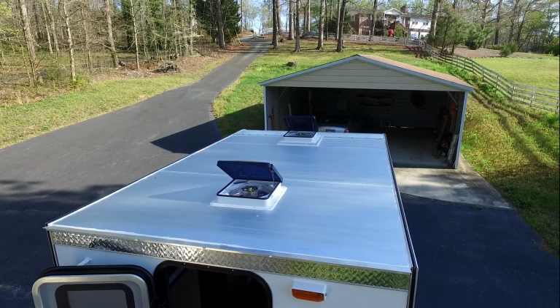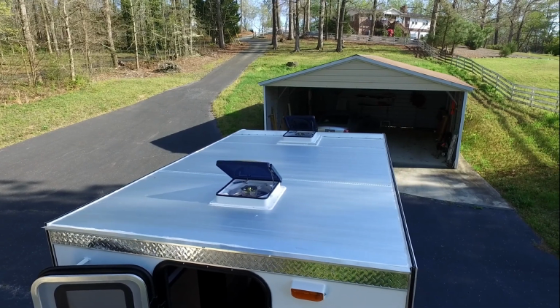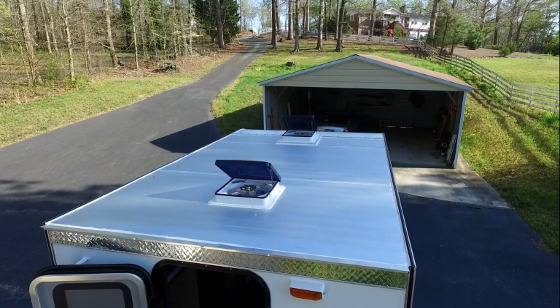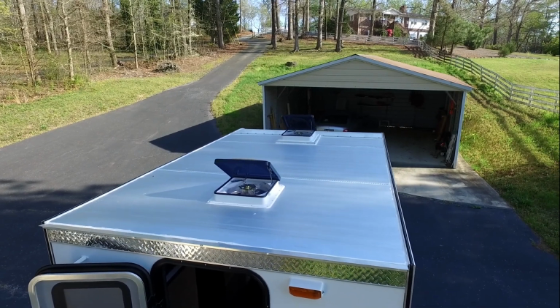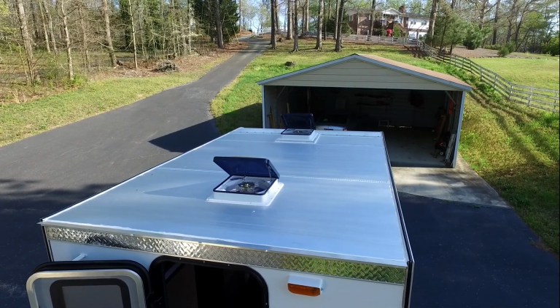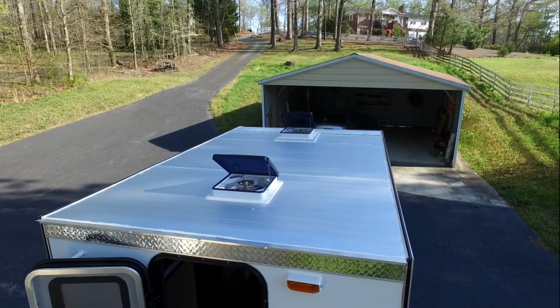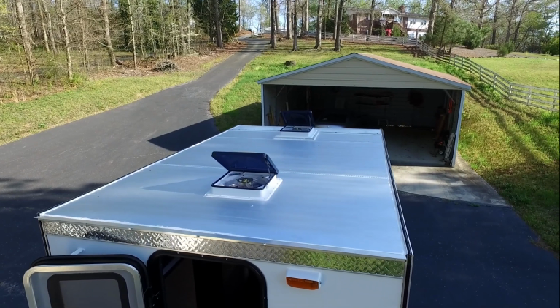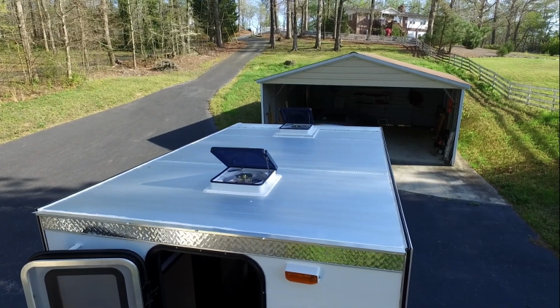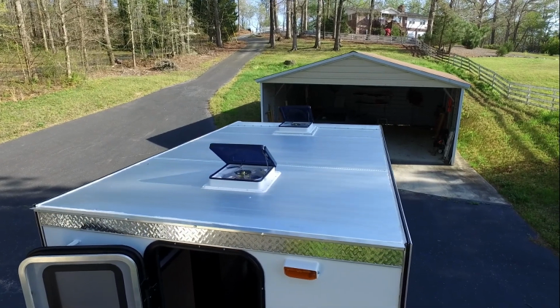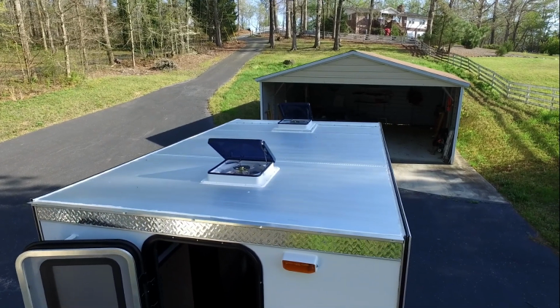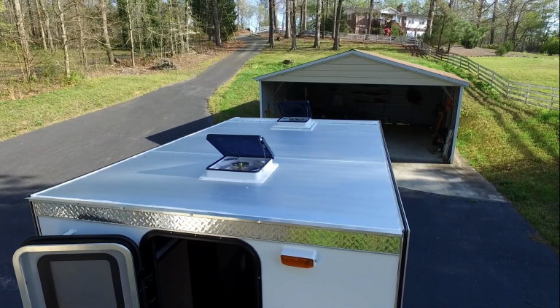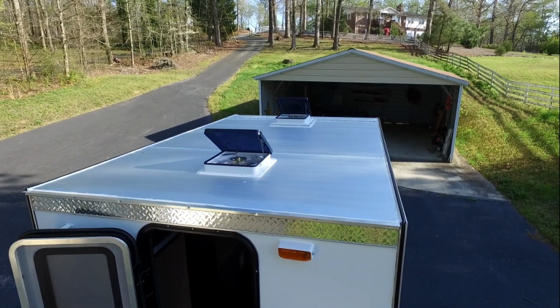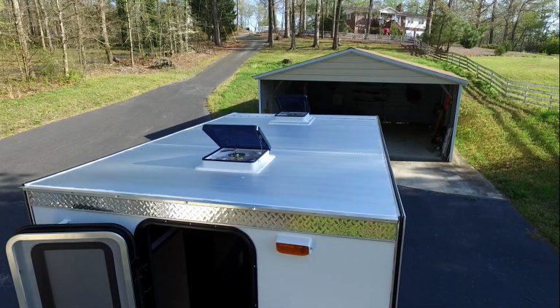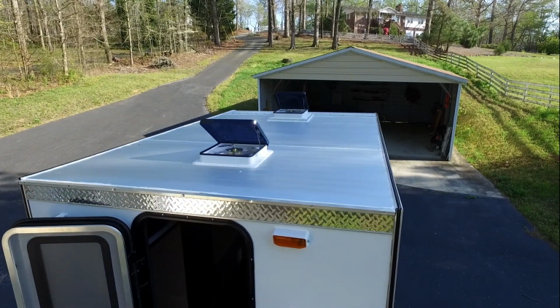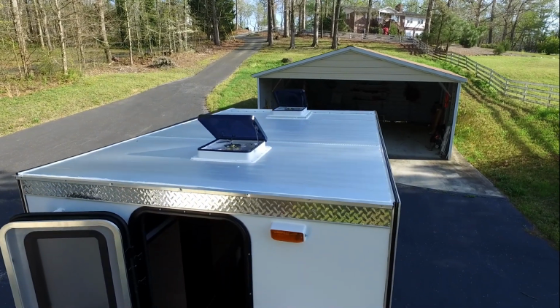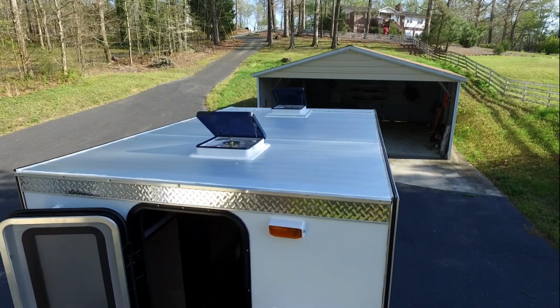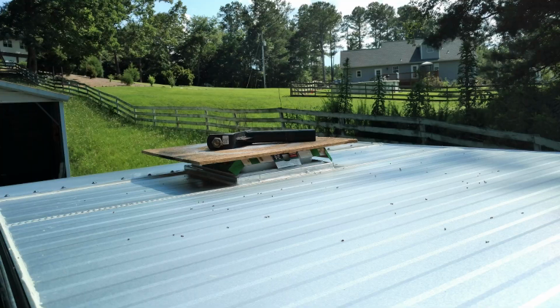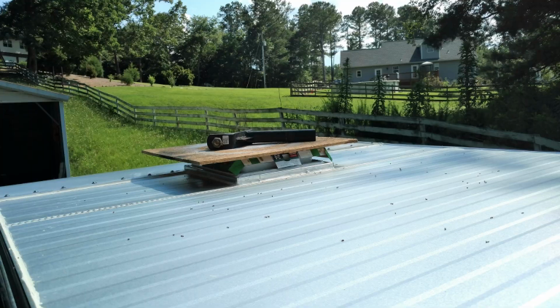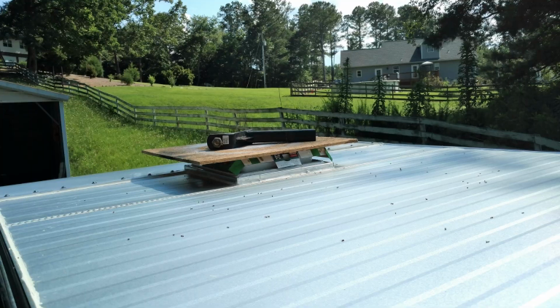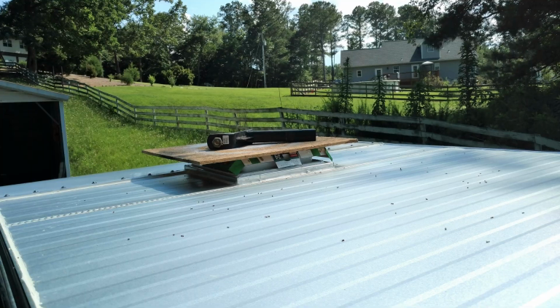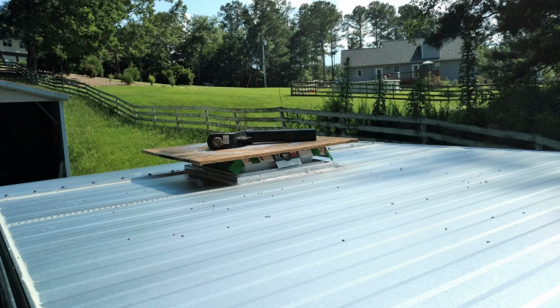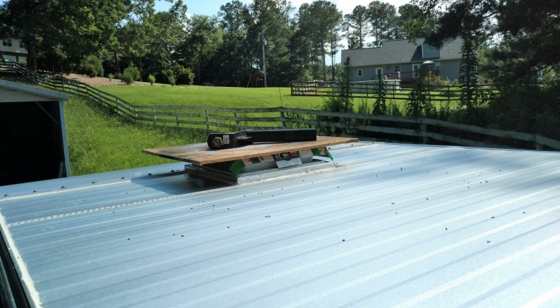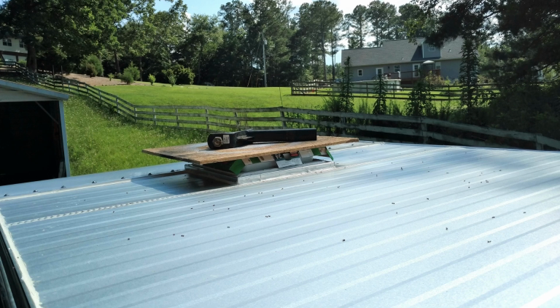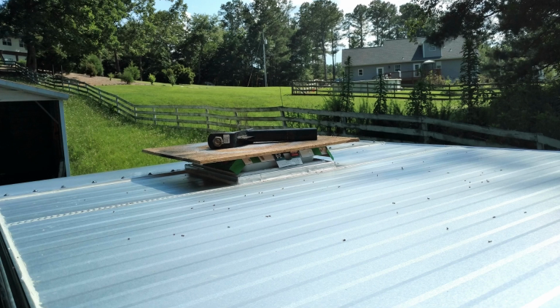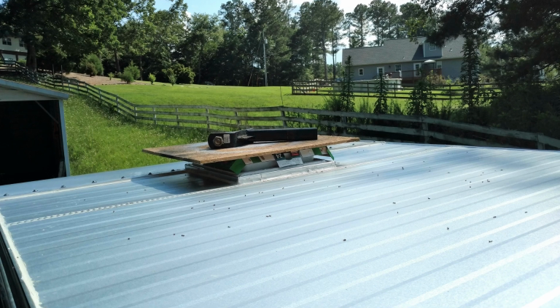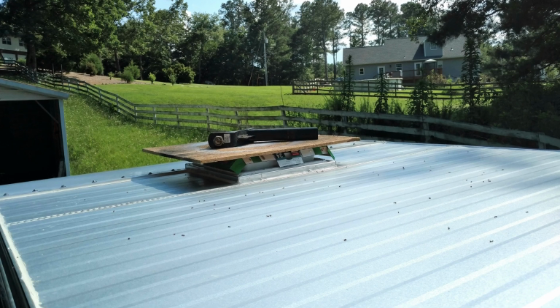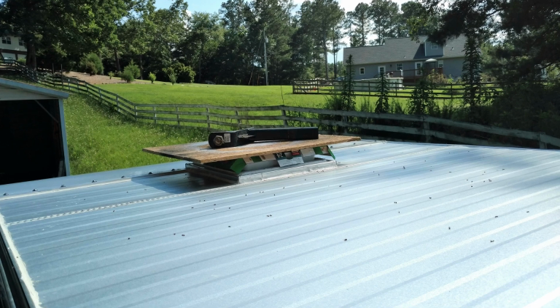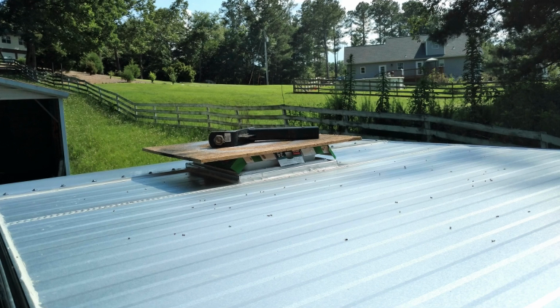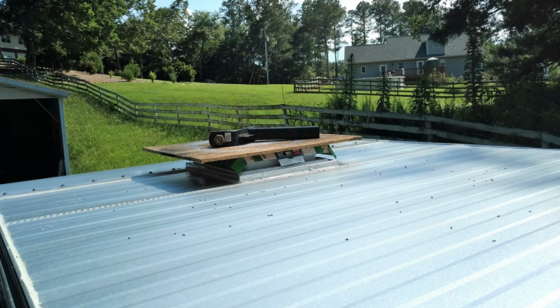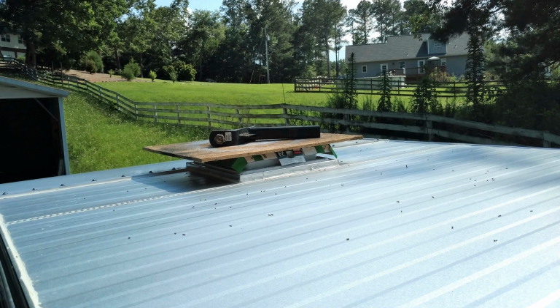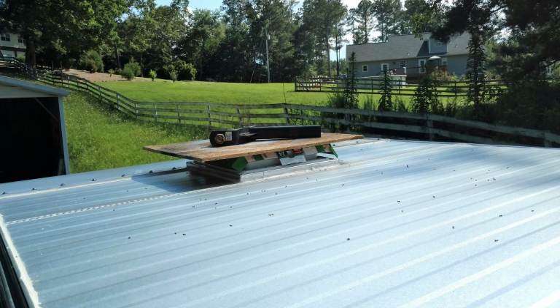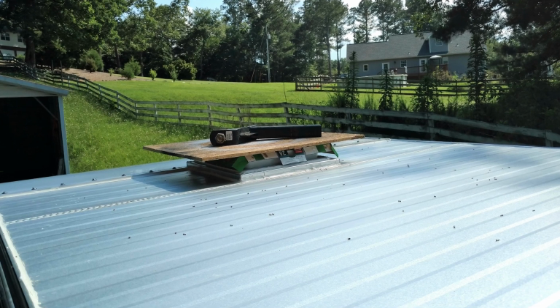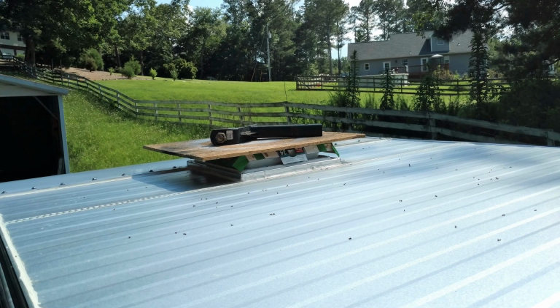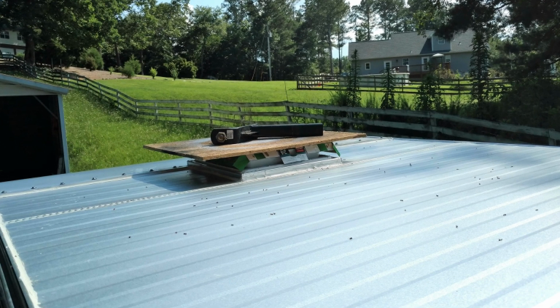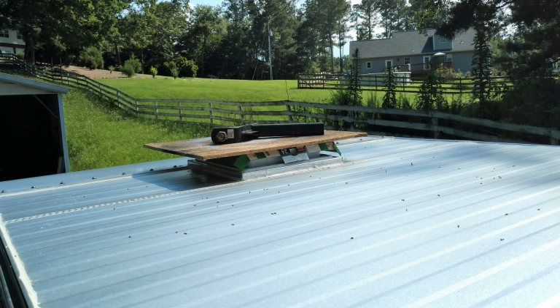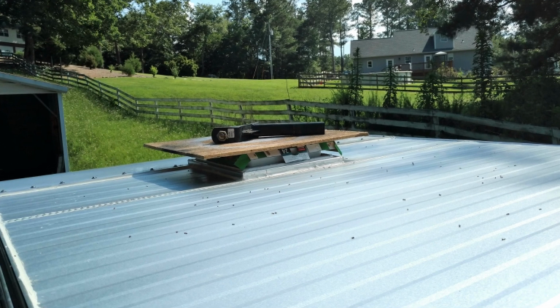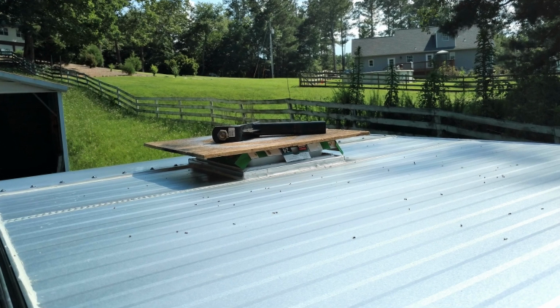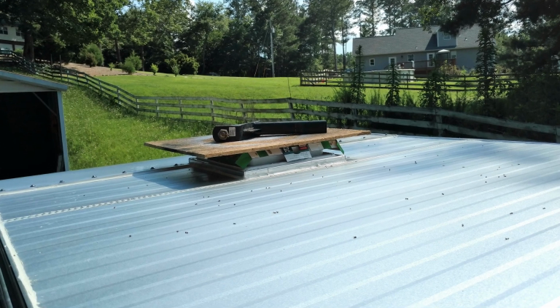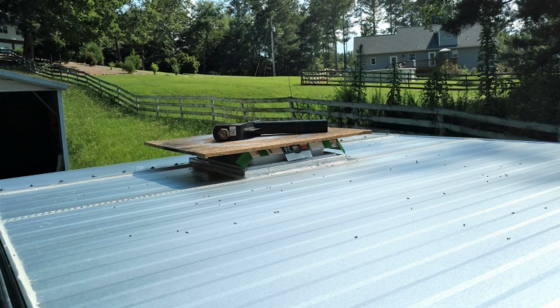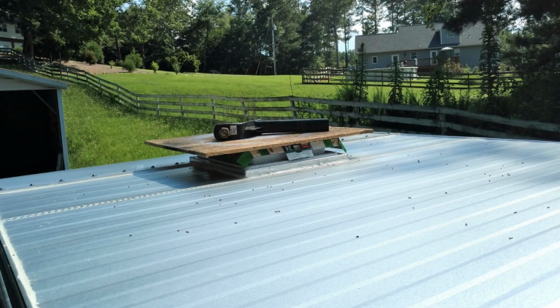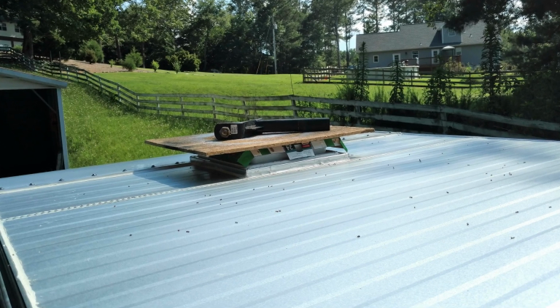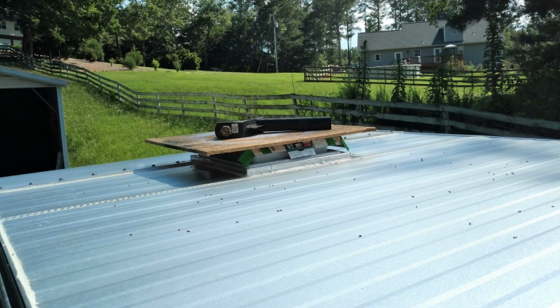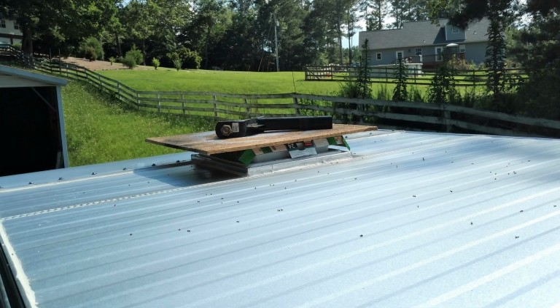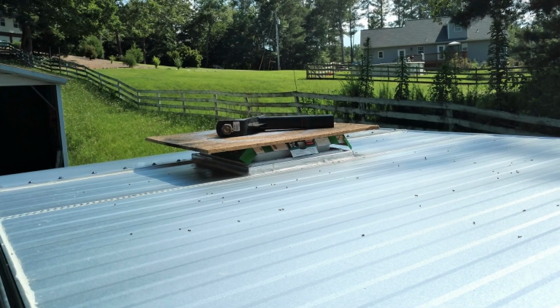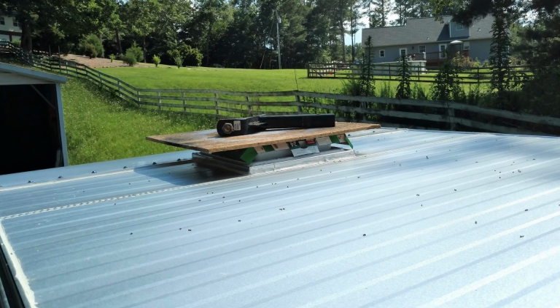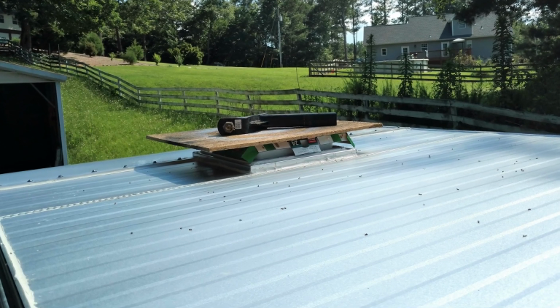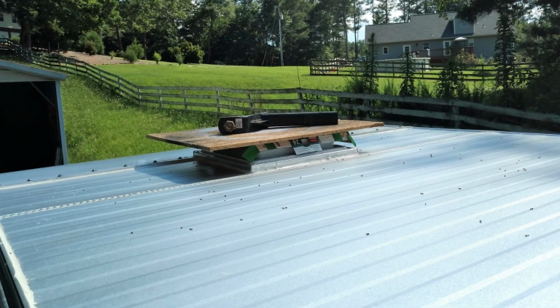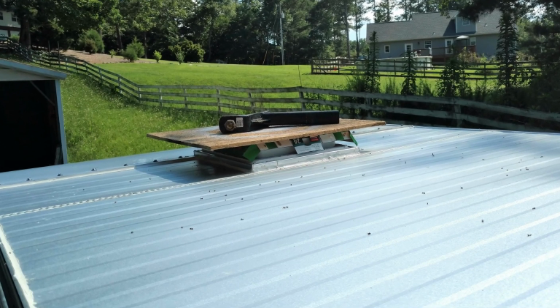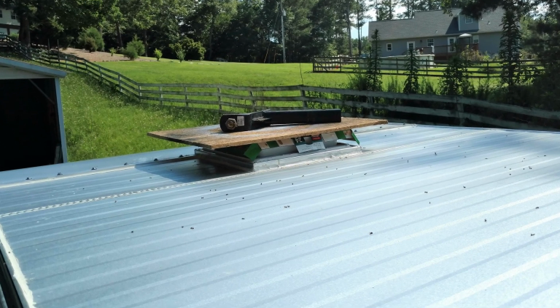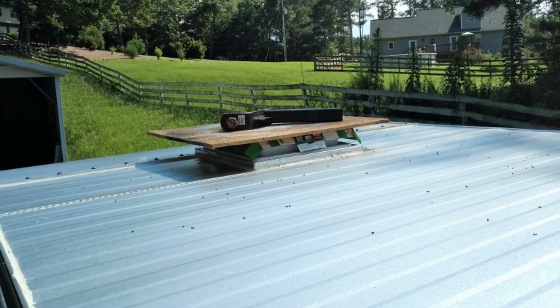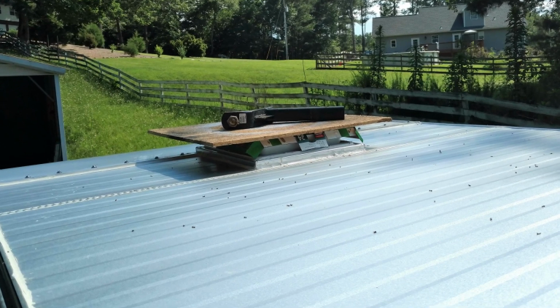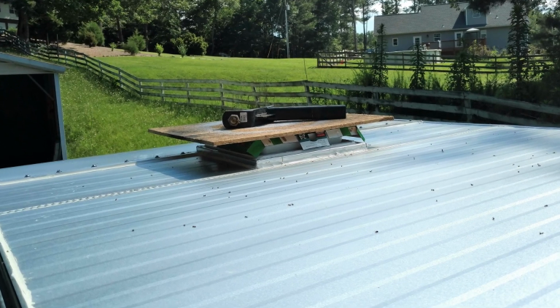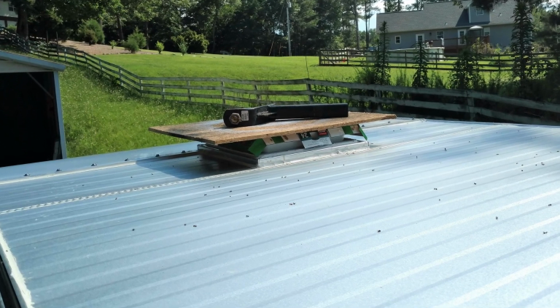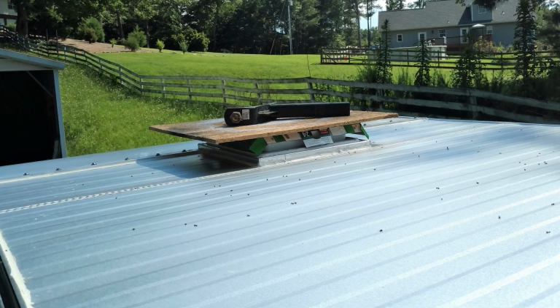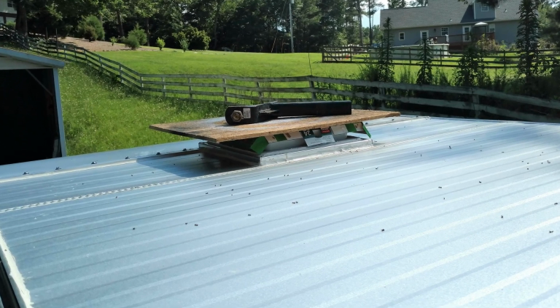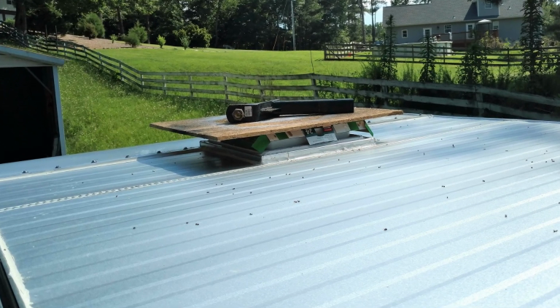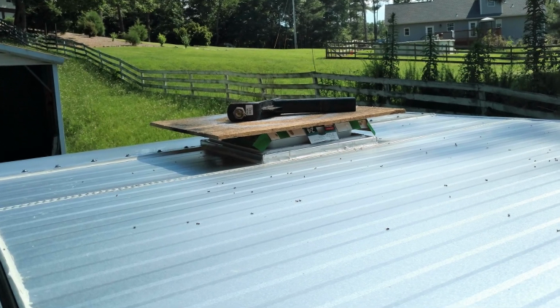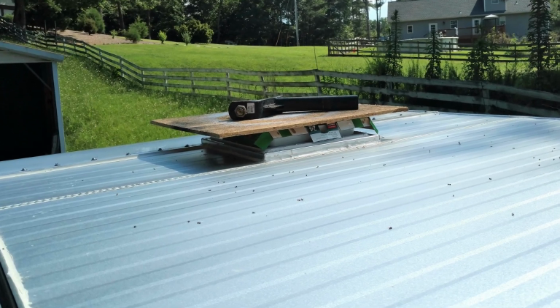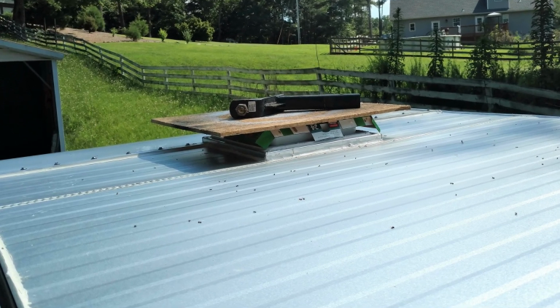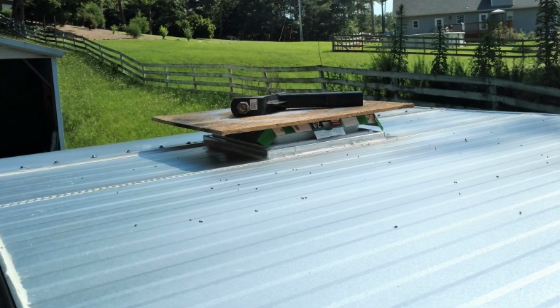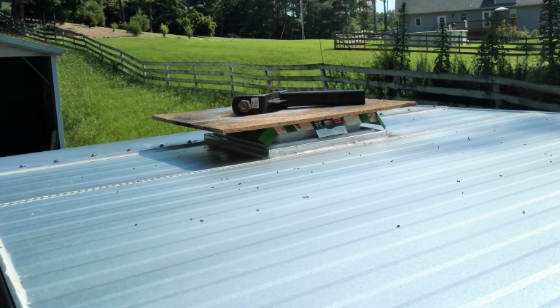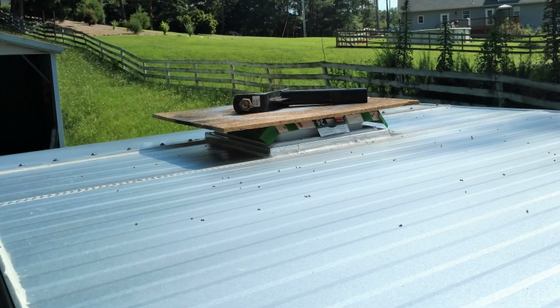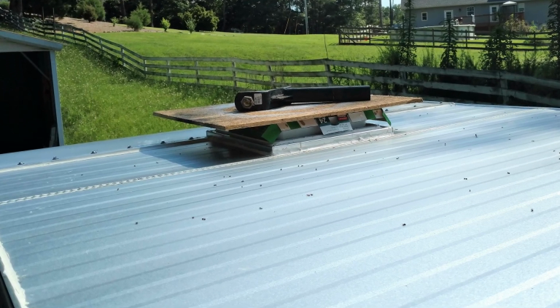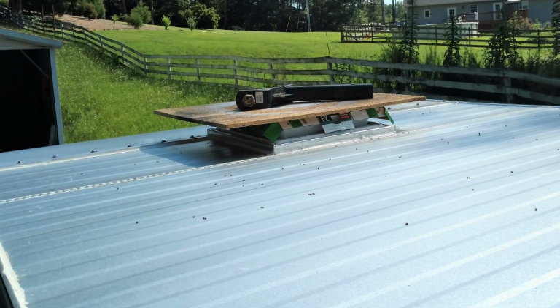I also found the surface too hot to touch with my hand, with the forward section of the roof measuring over 114 degrees.